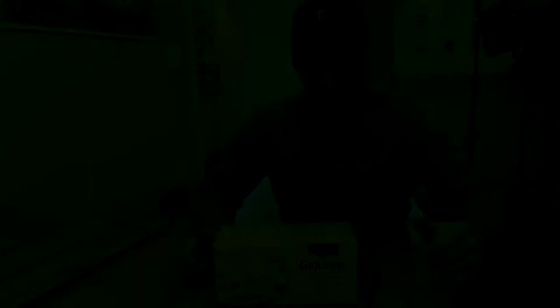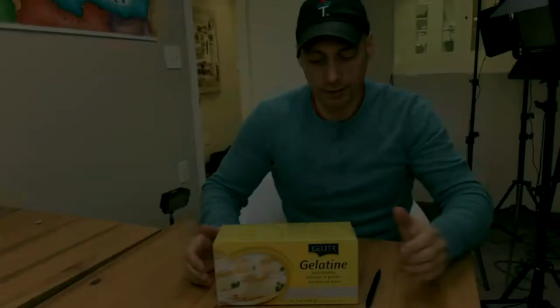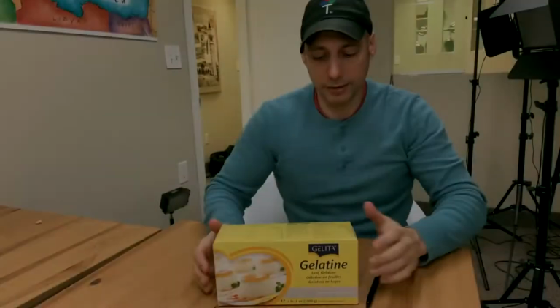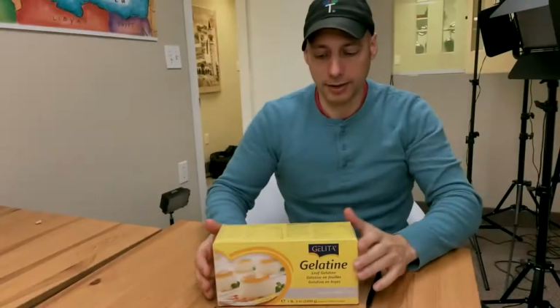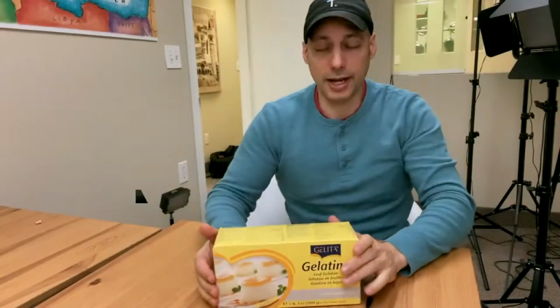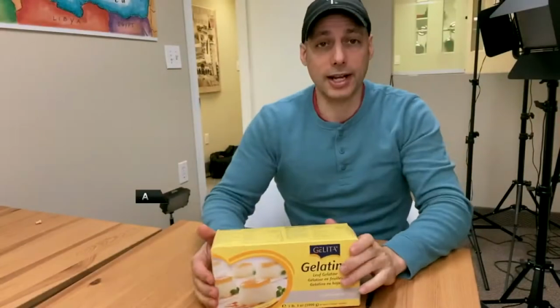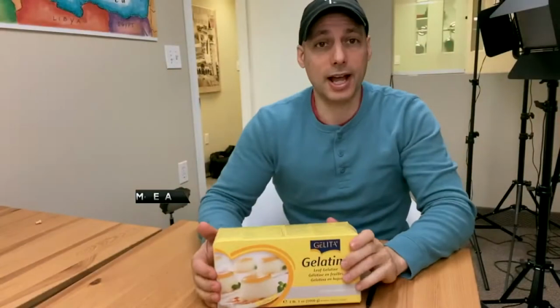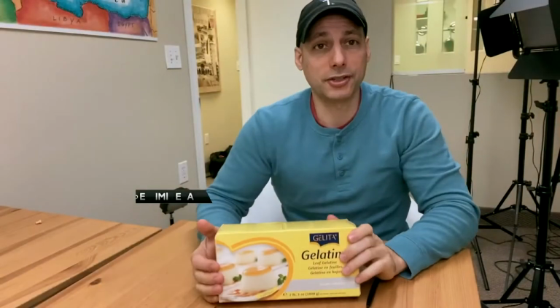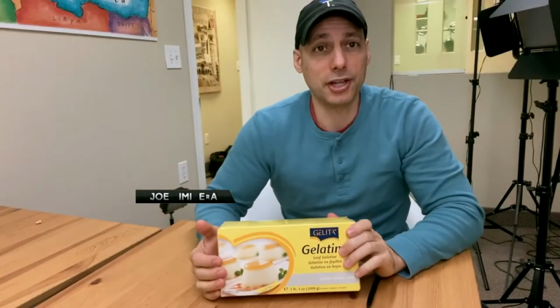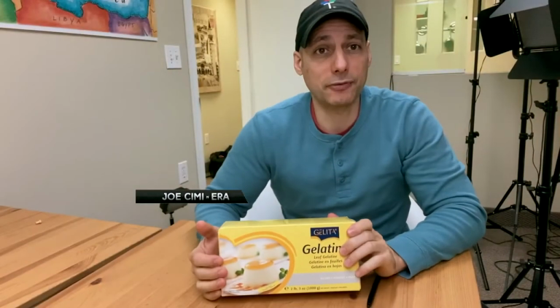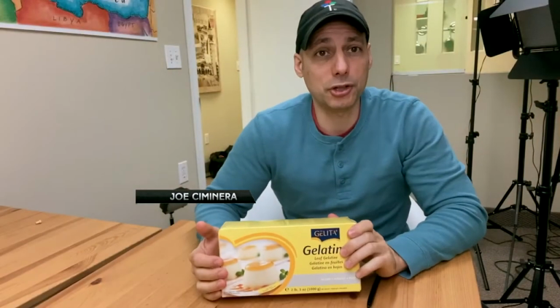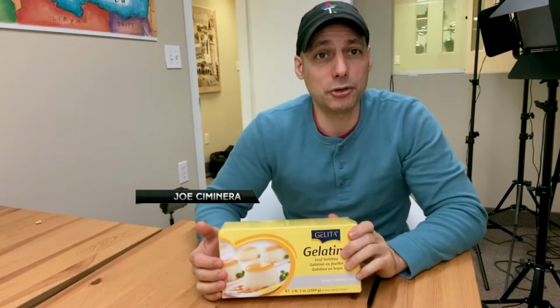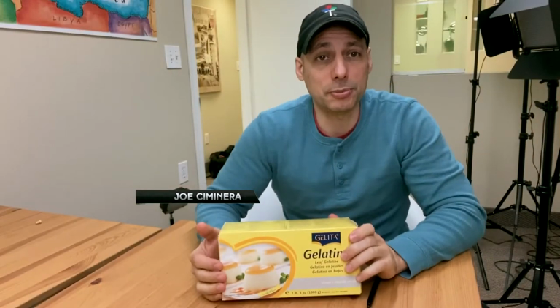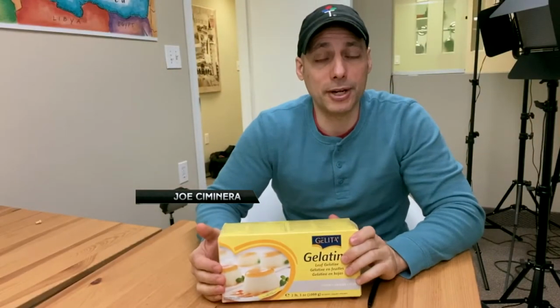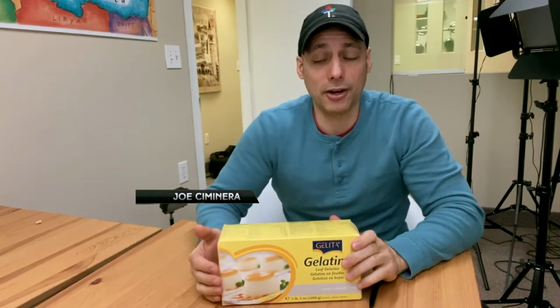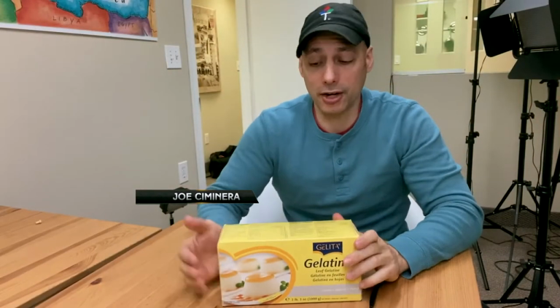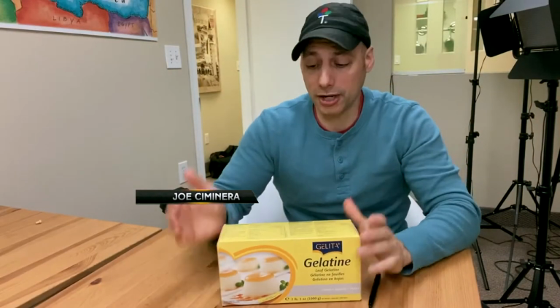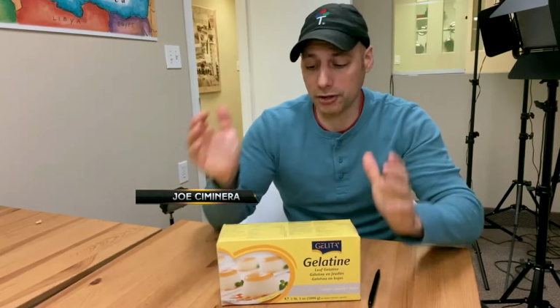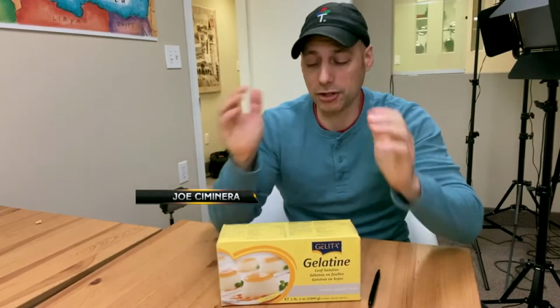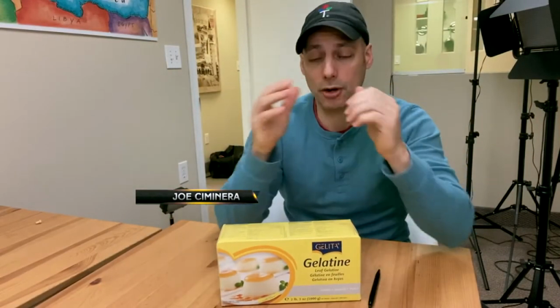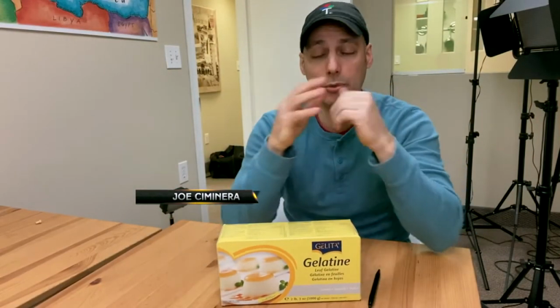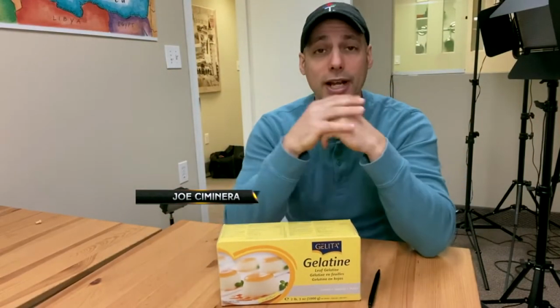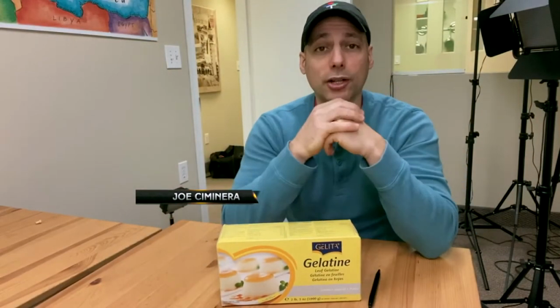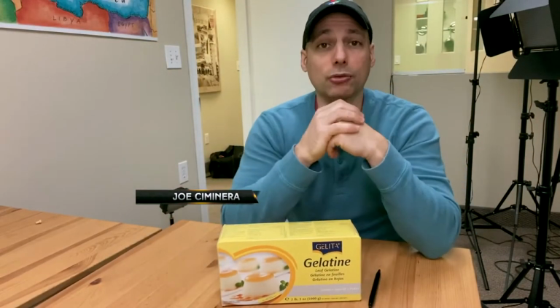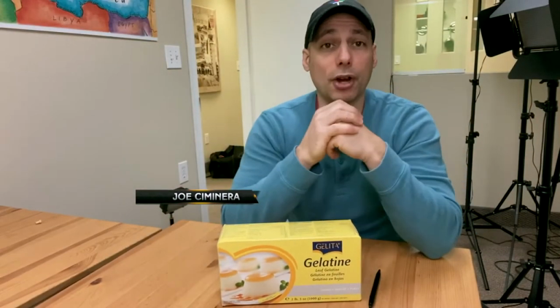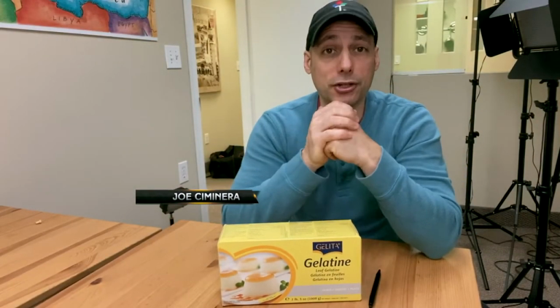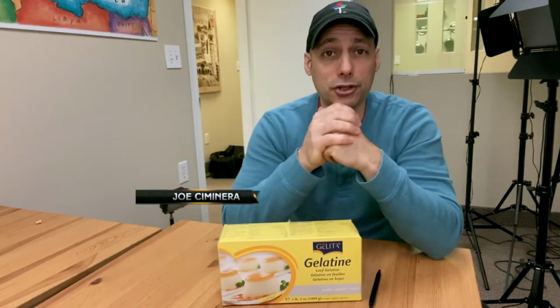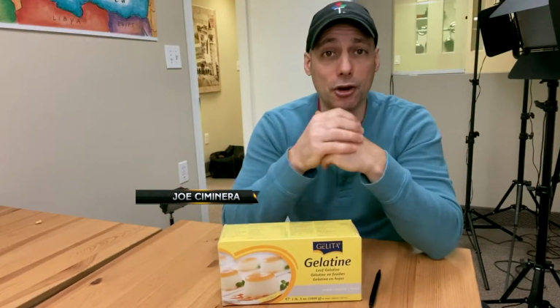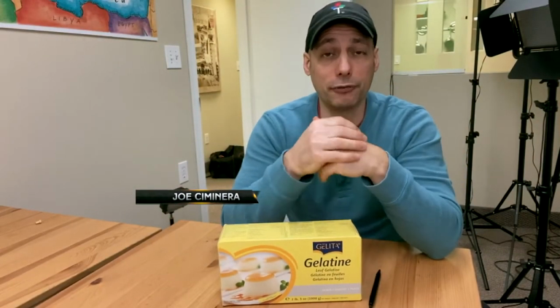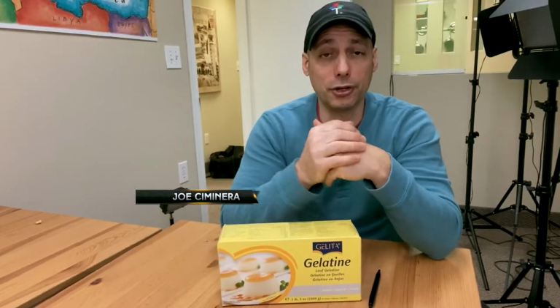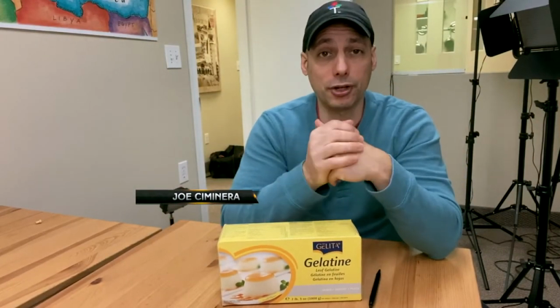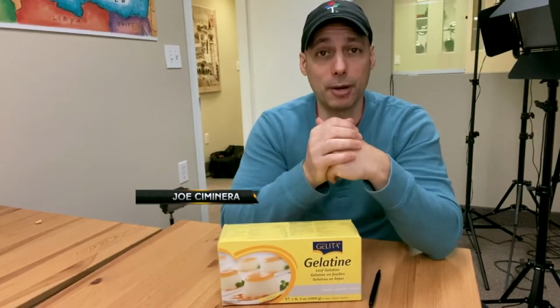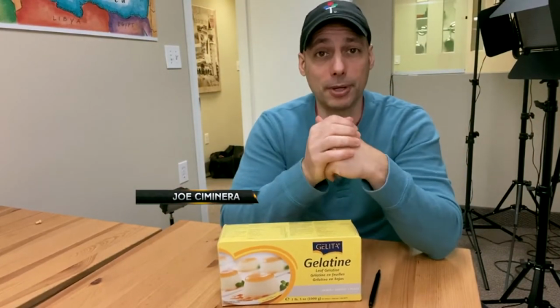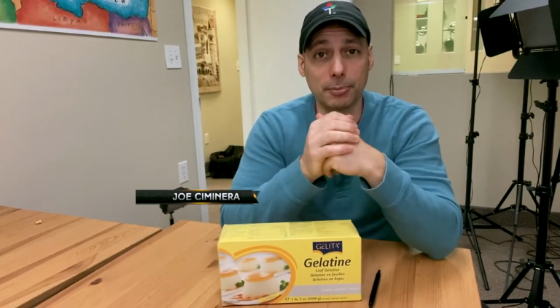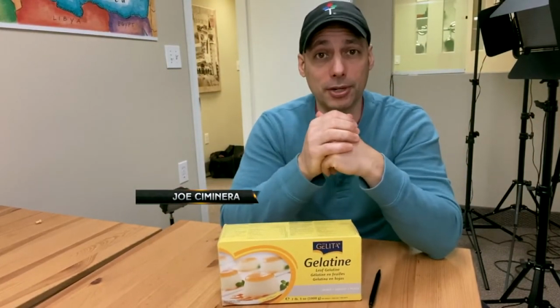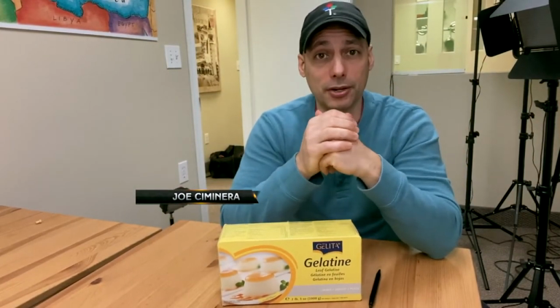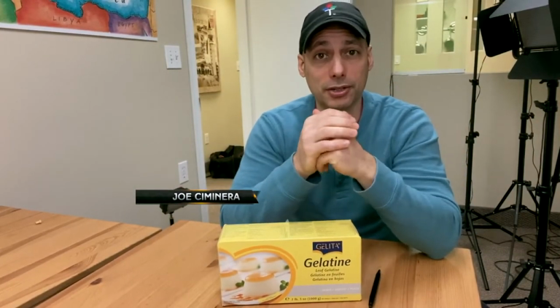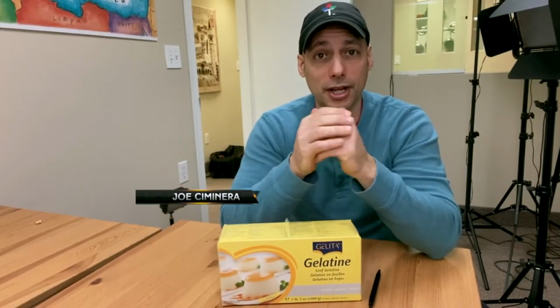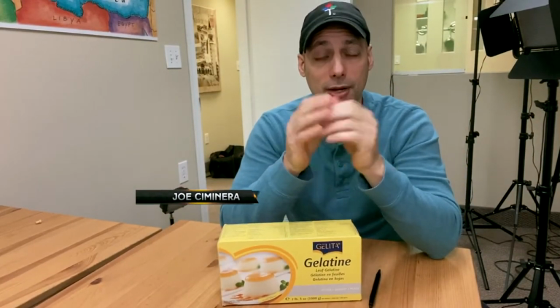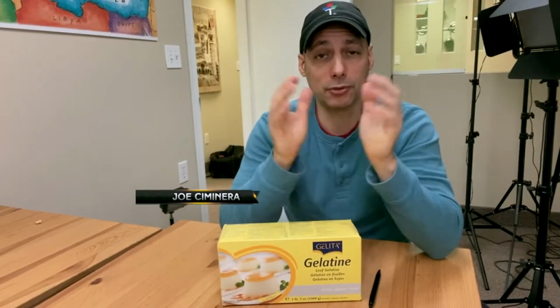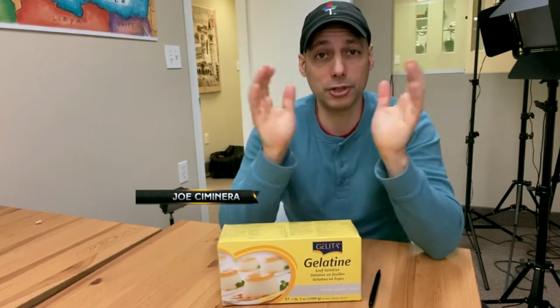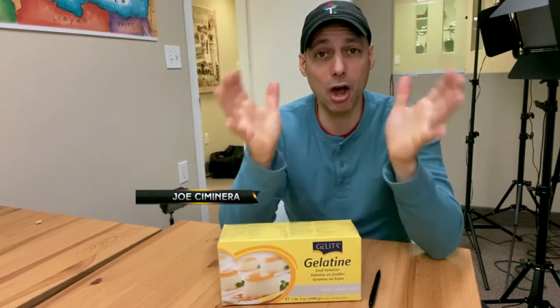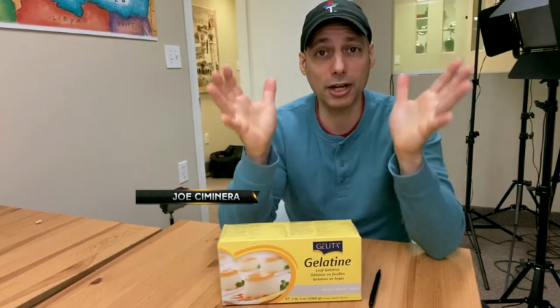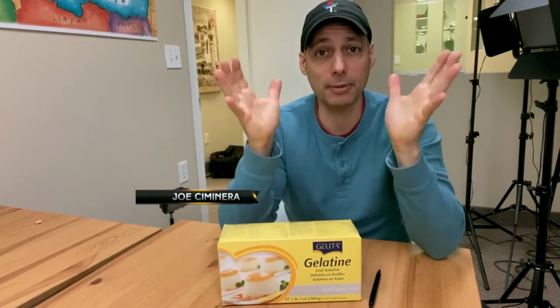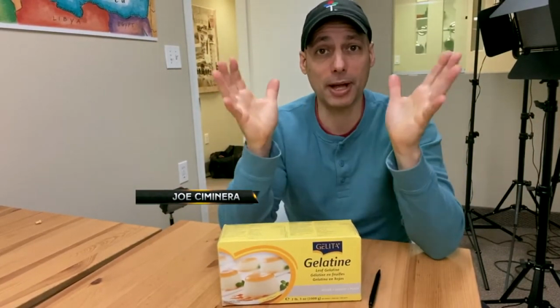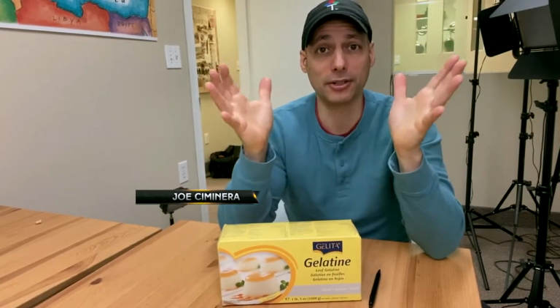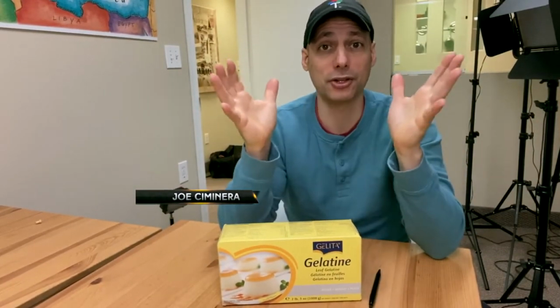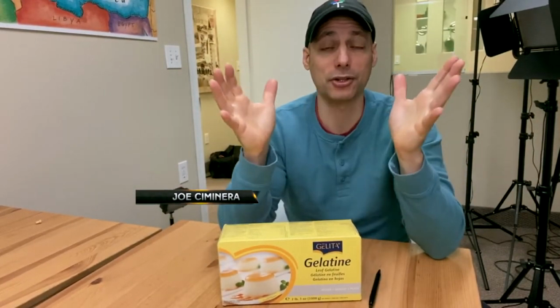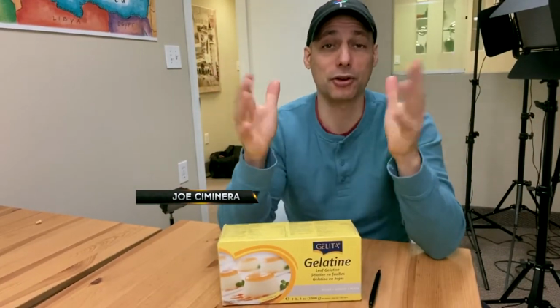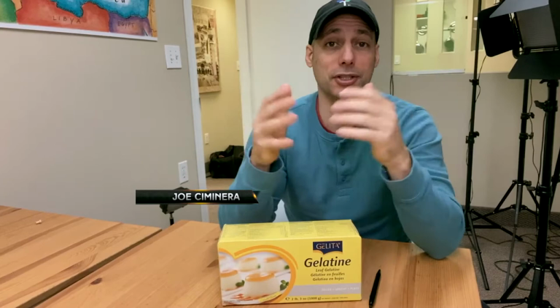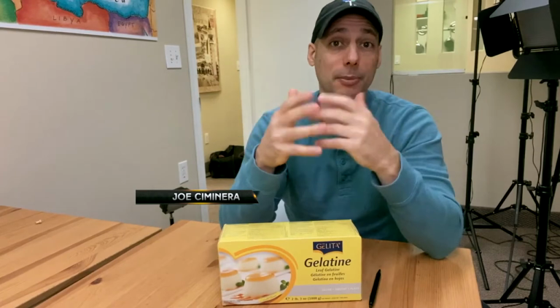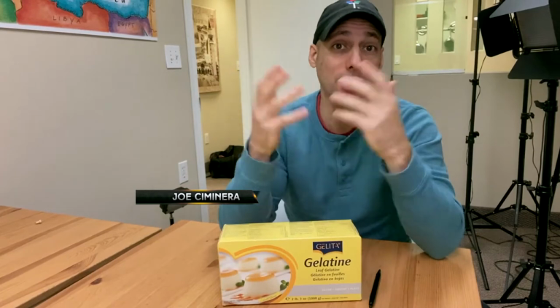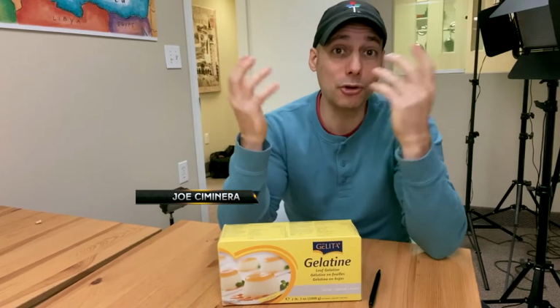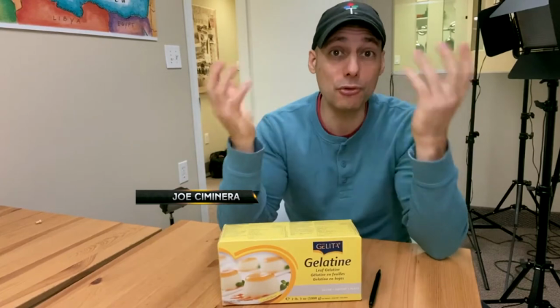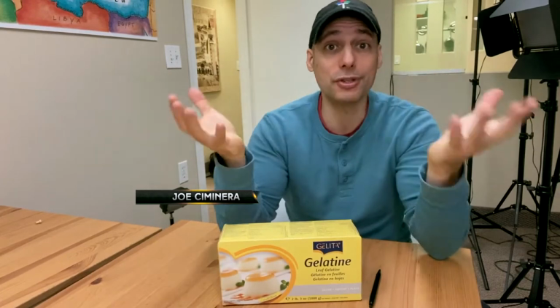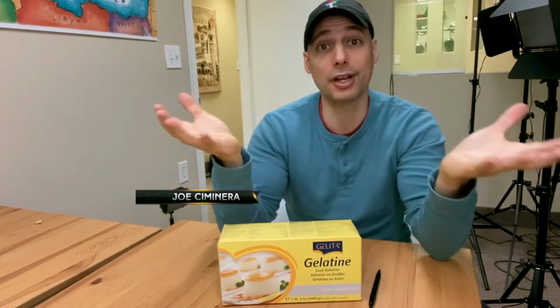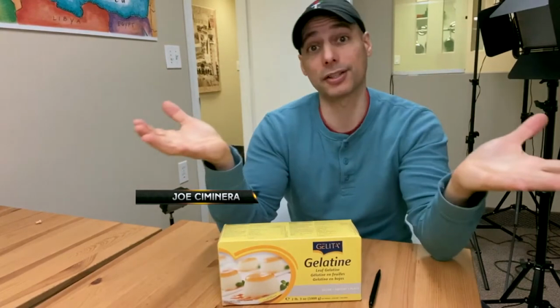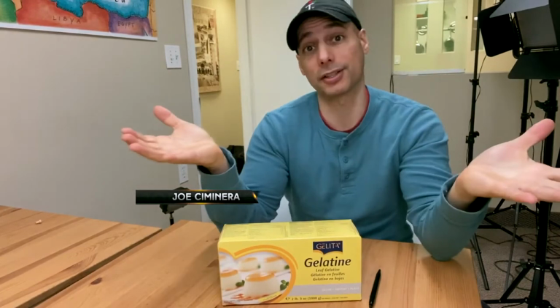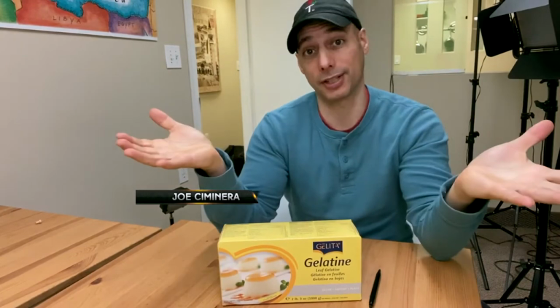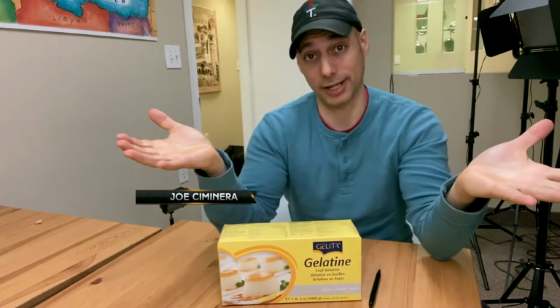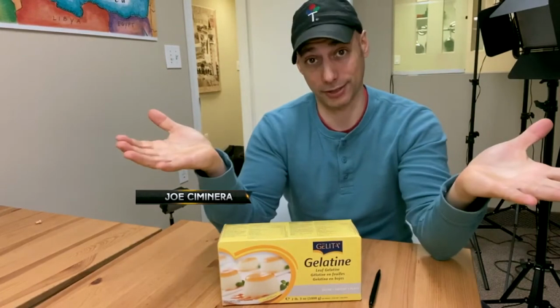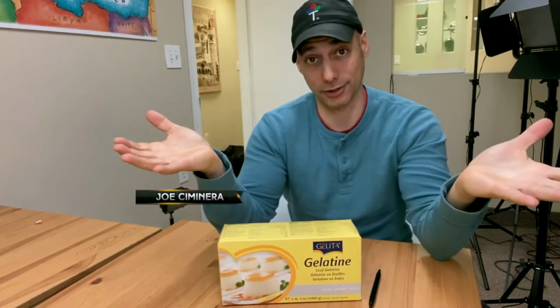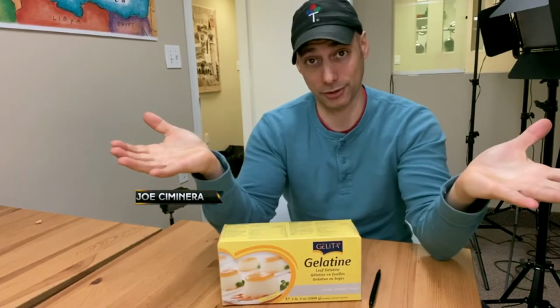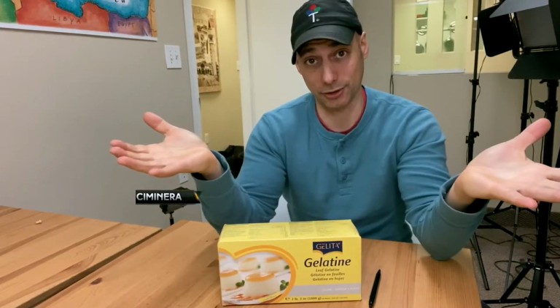Hey guys, Chef Joseph Minera here. We got a great show for you coming up today. We're talking about desserts — who doesn't like desserts?